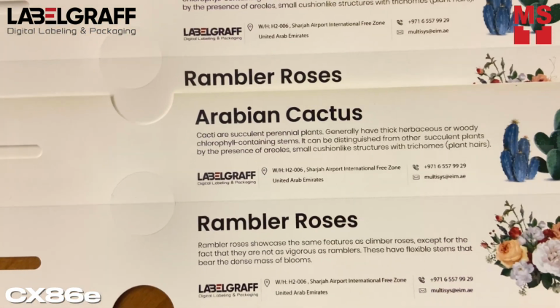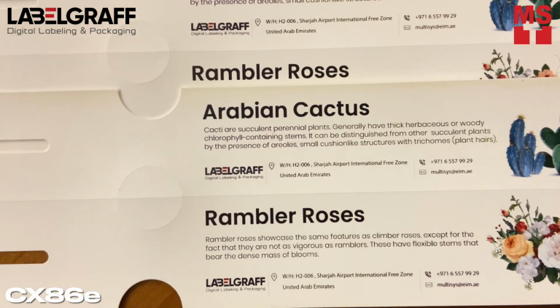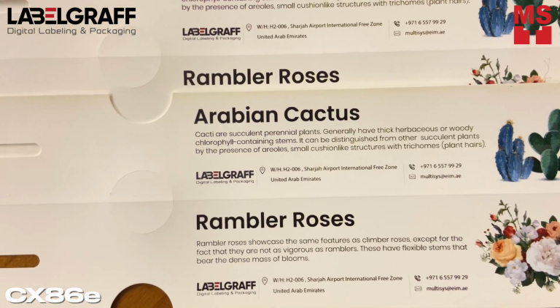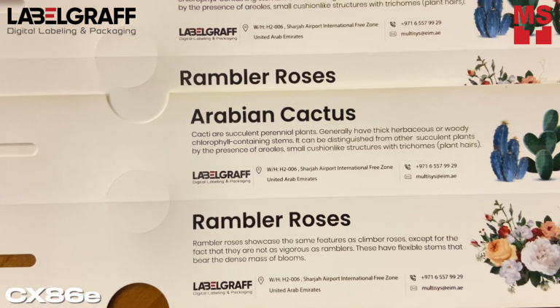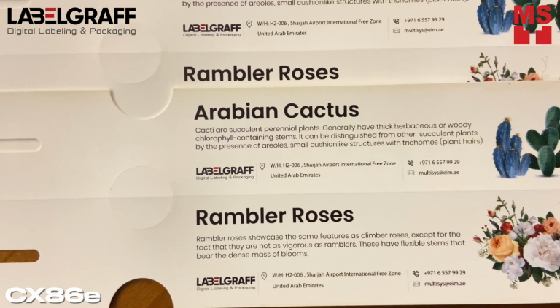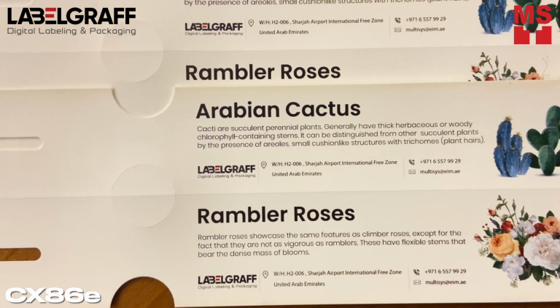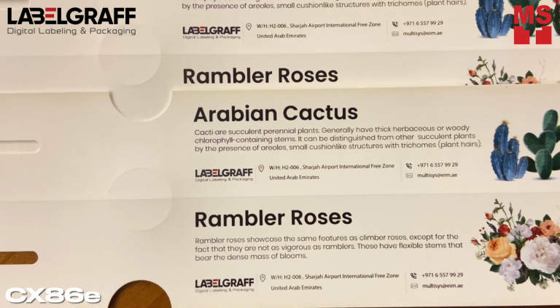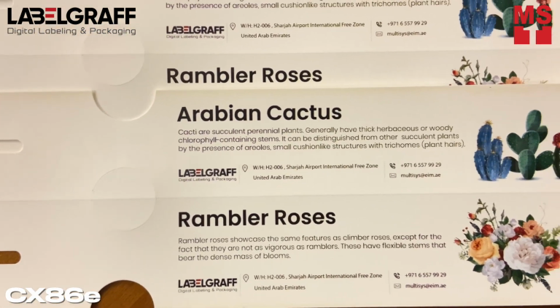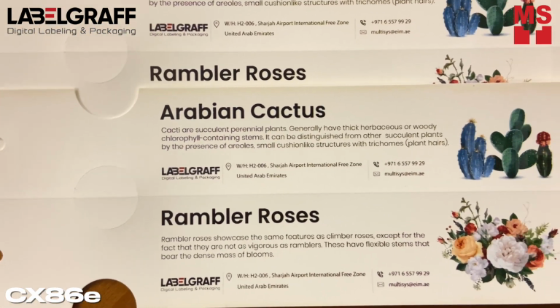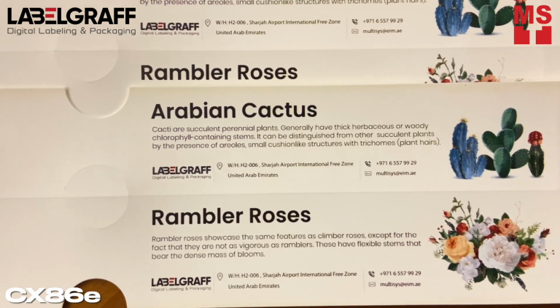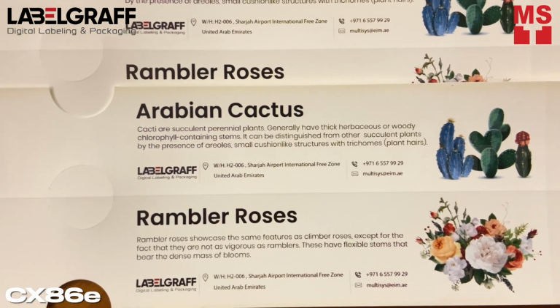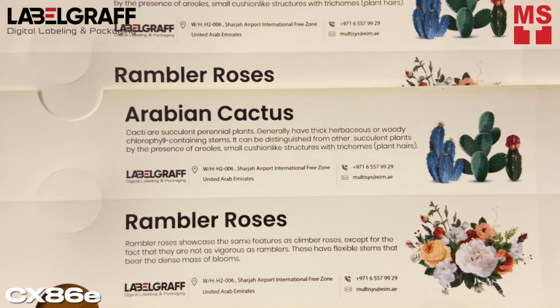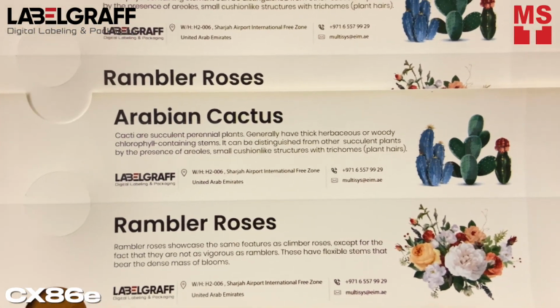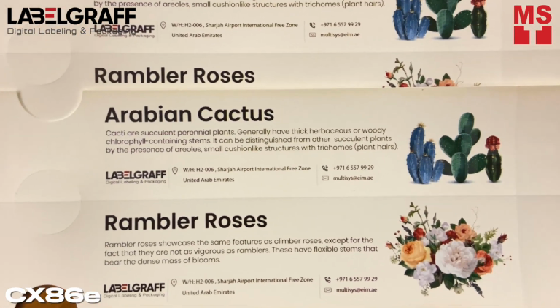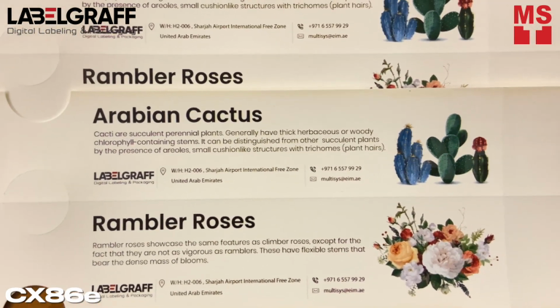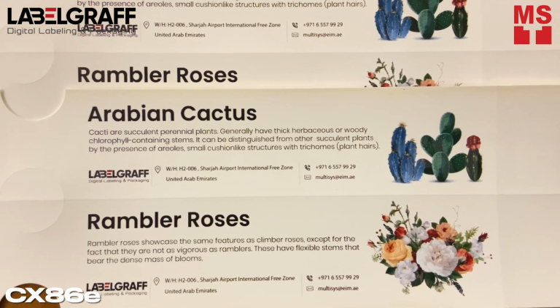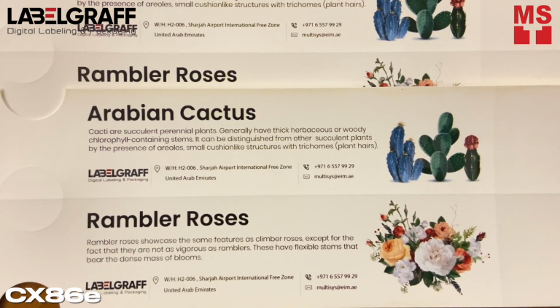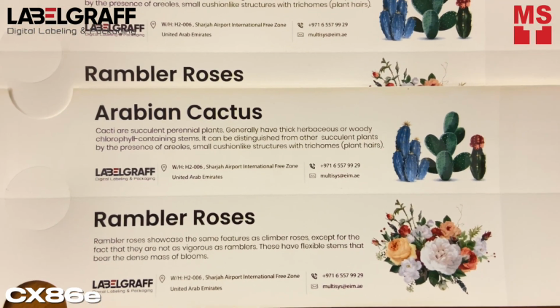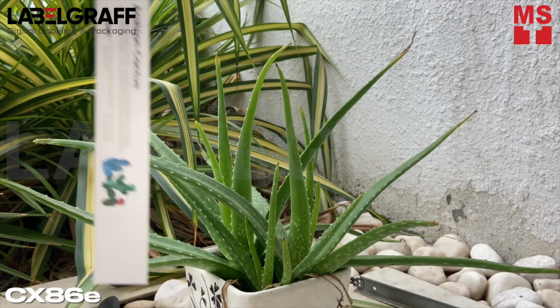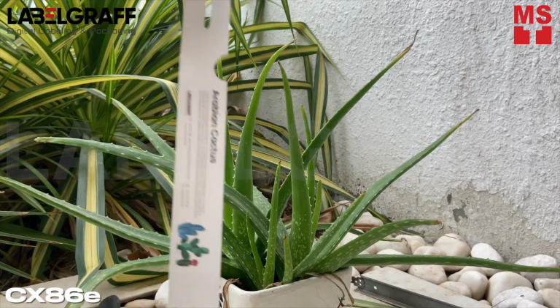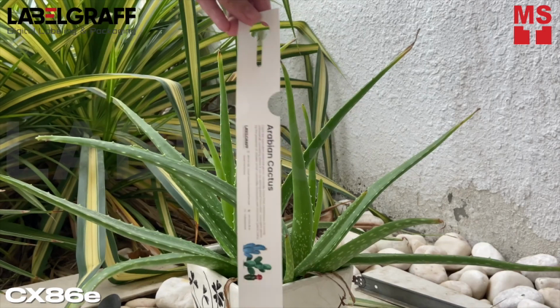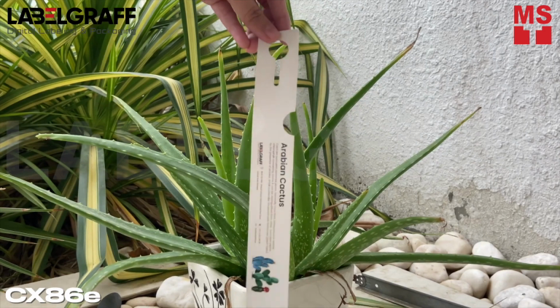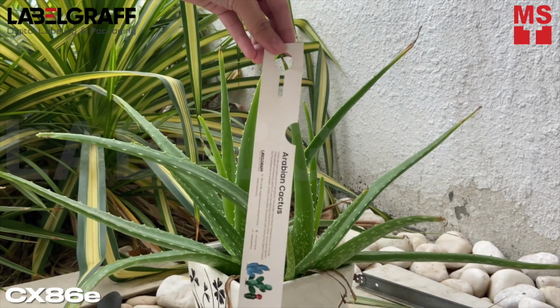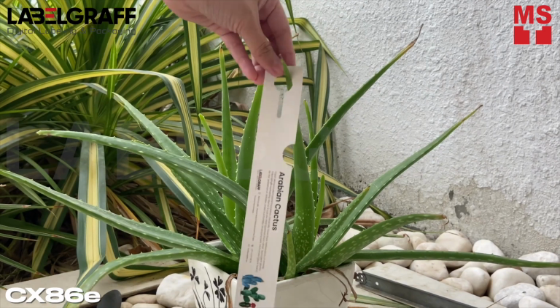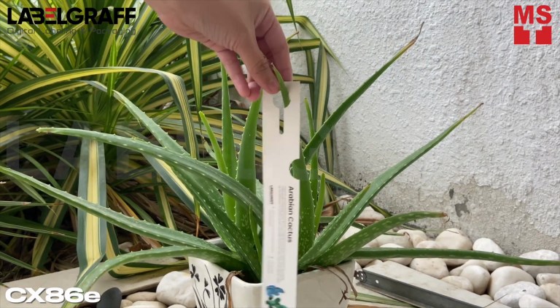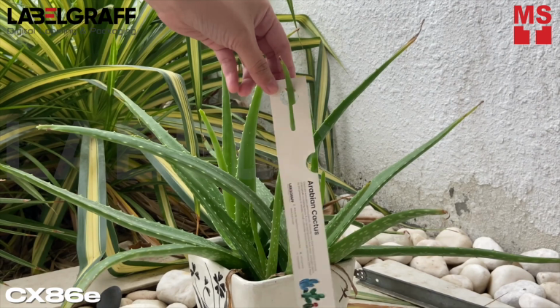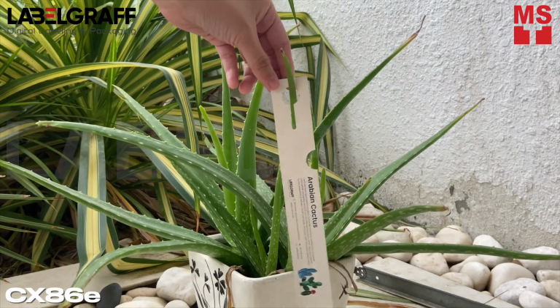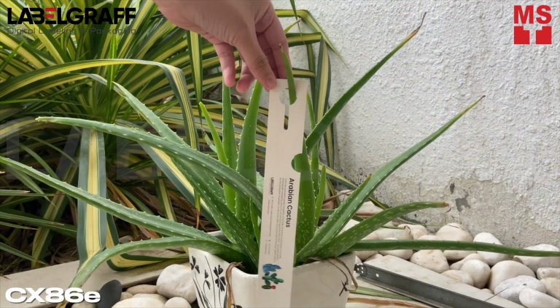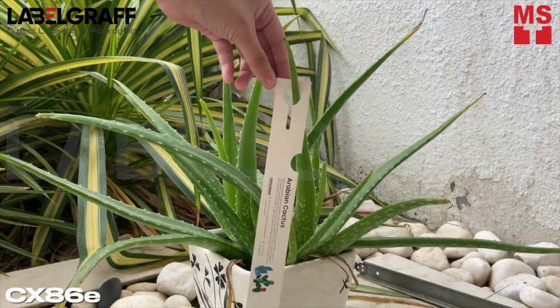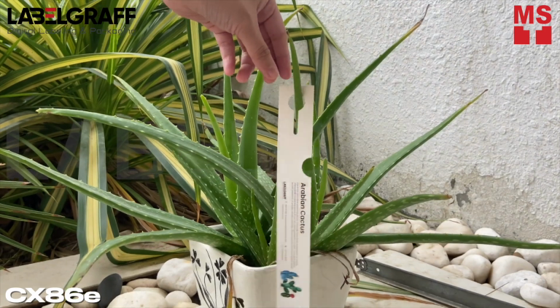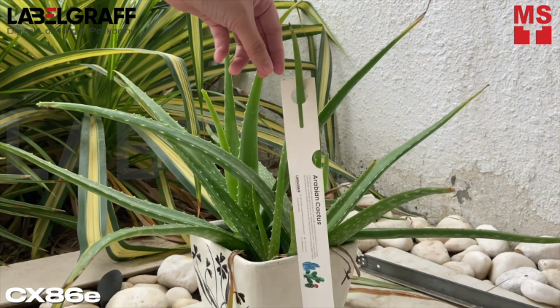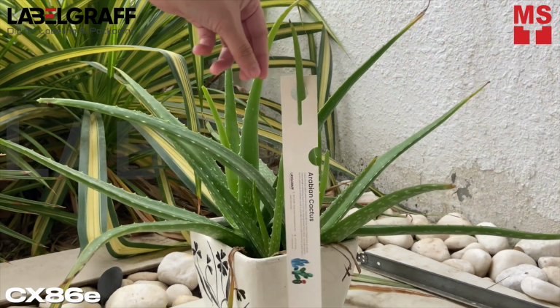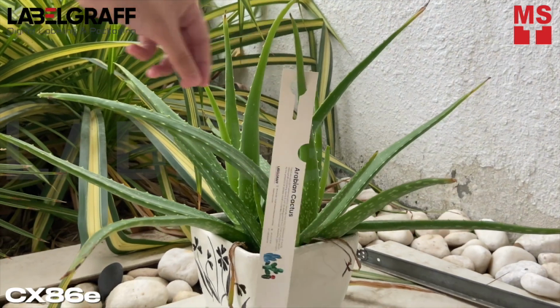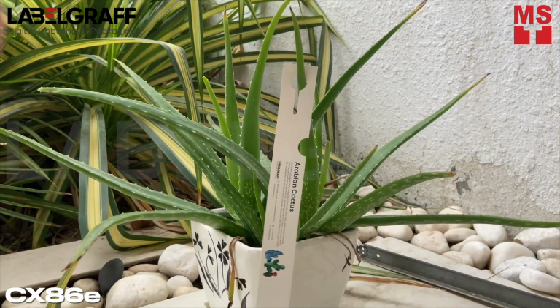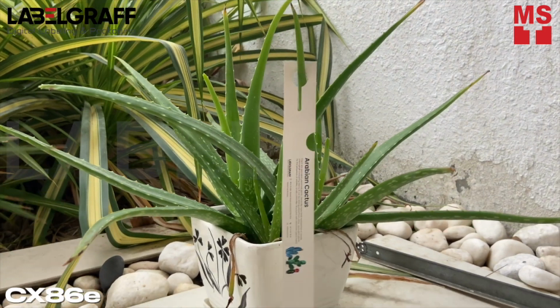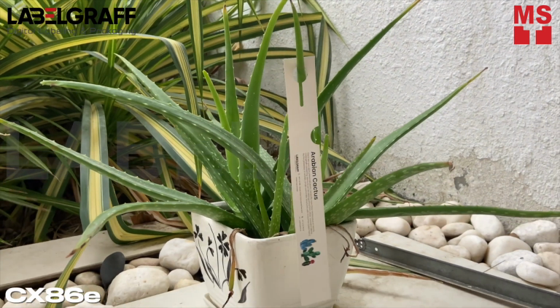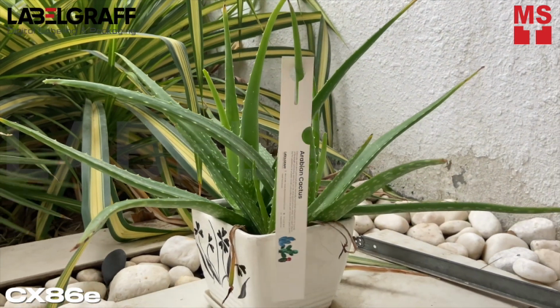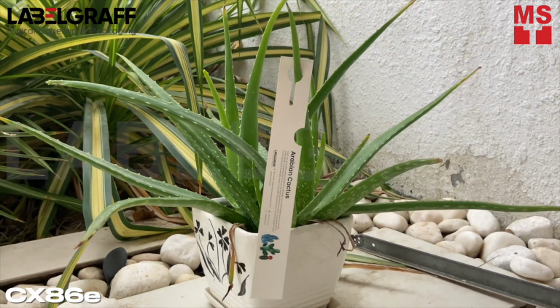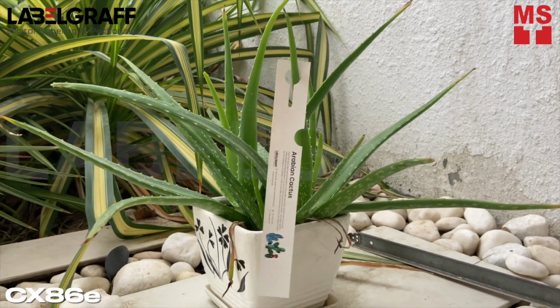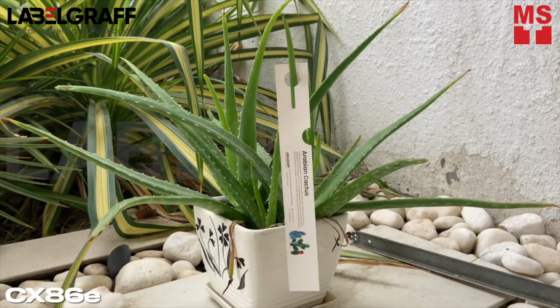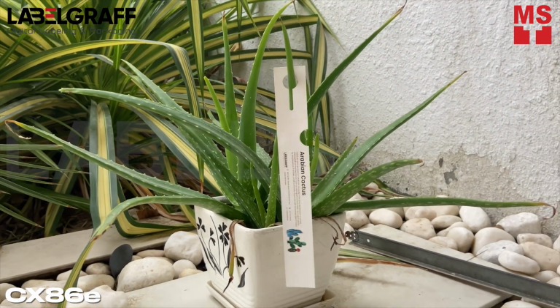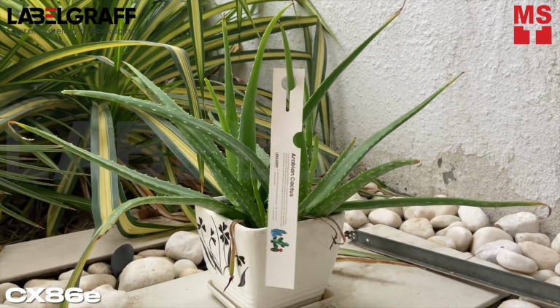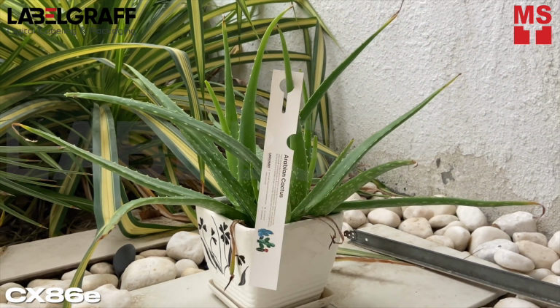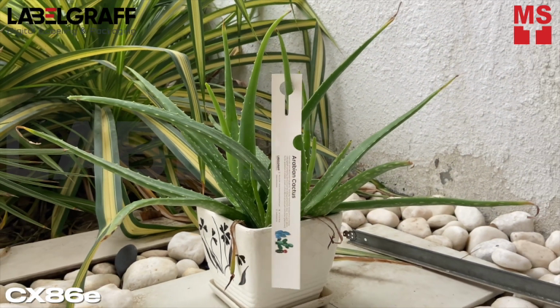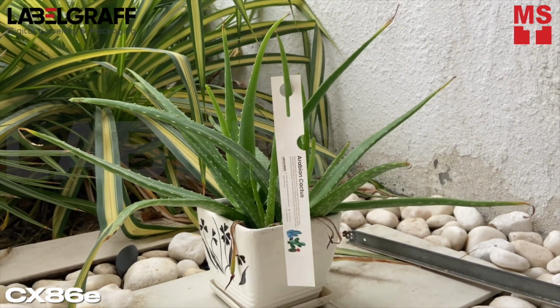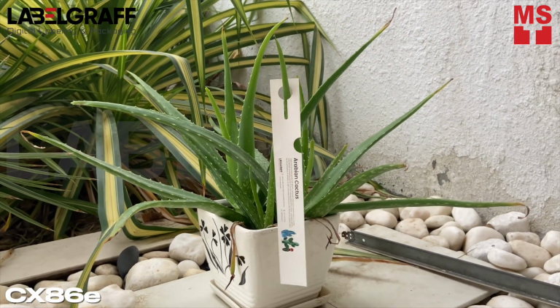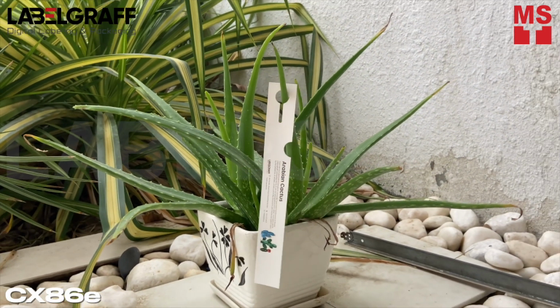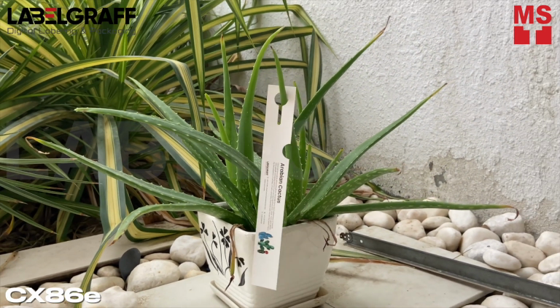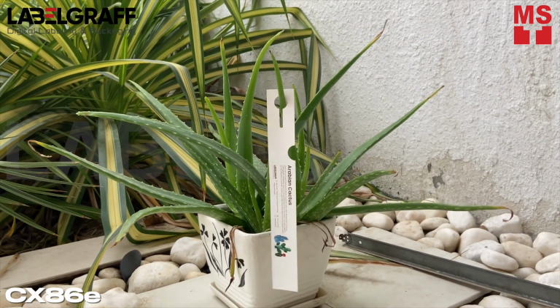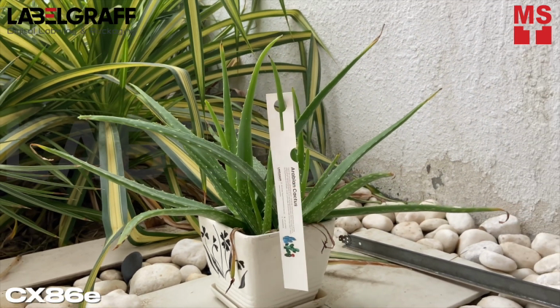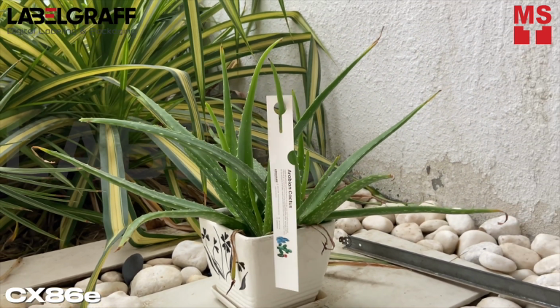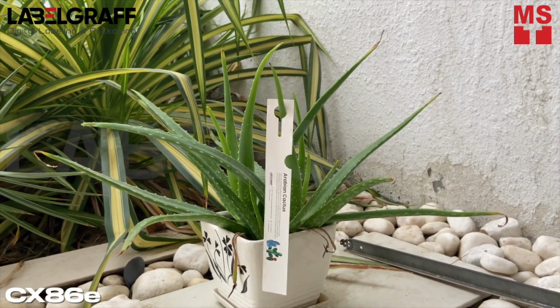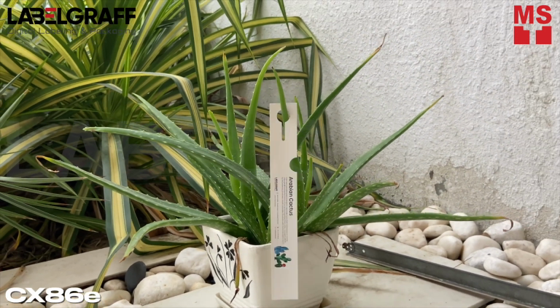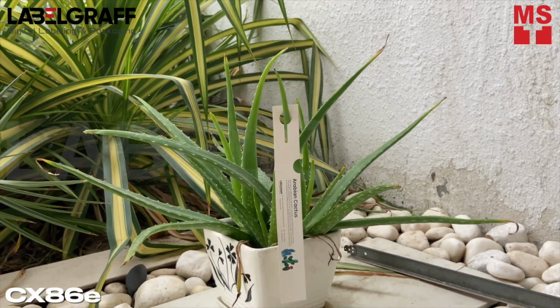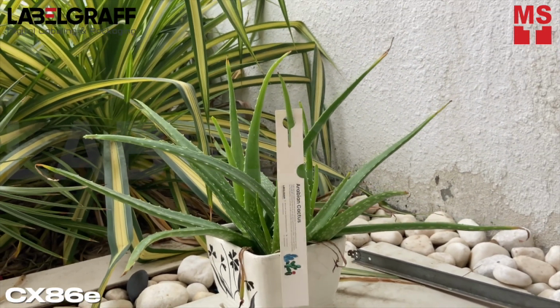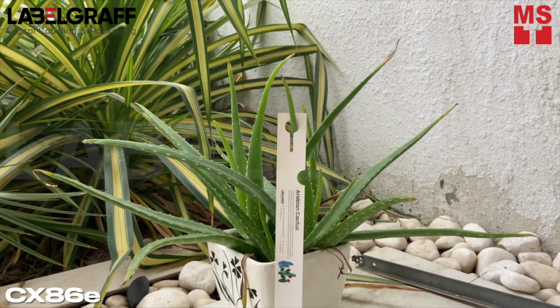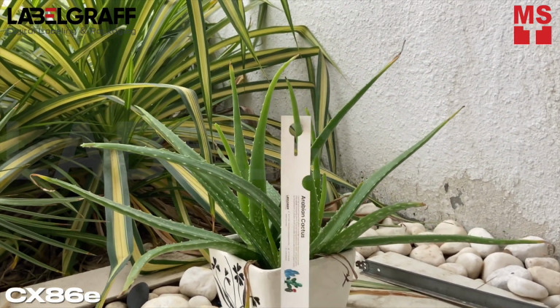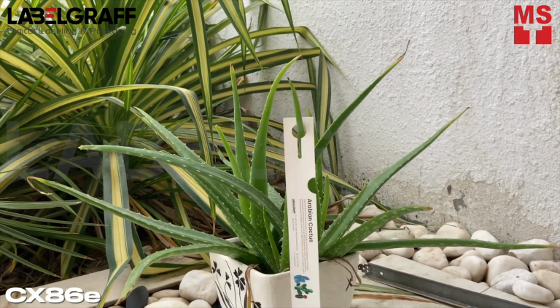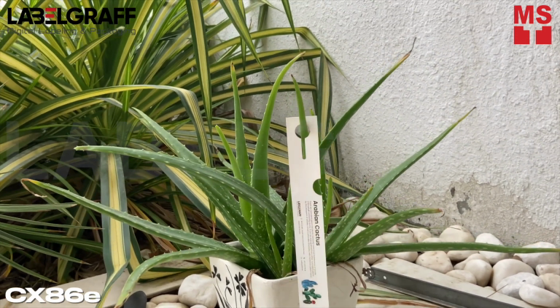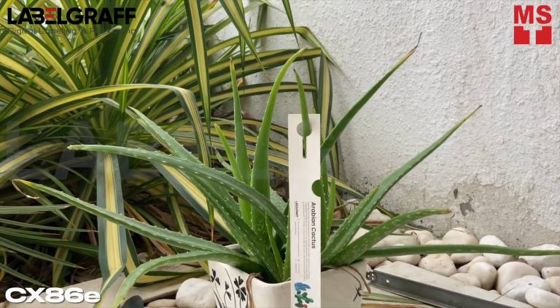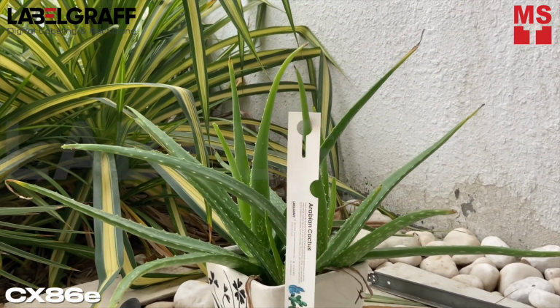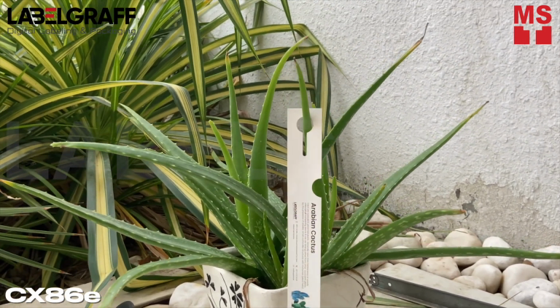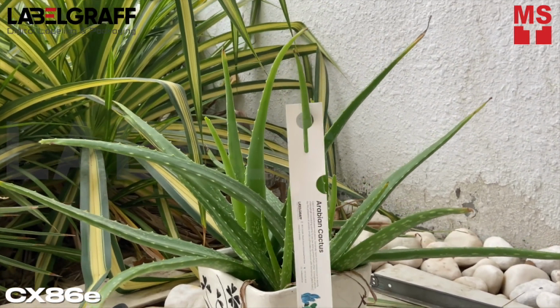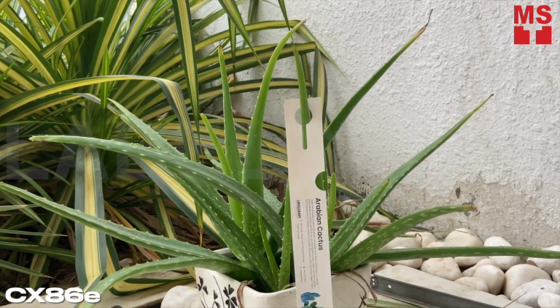Improve your garden retail shop sales, tags, and flower shops with efficient, unique, and colorful tags to attract more customers.